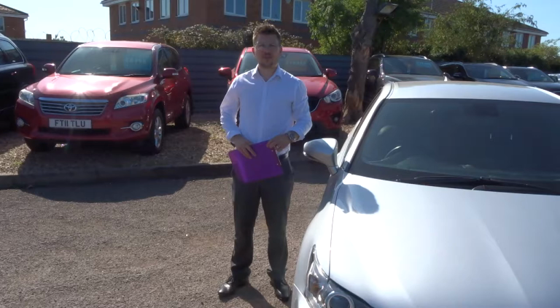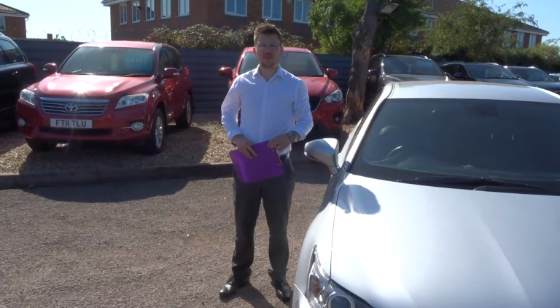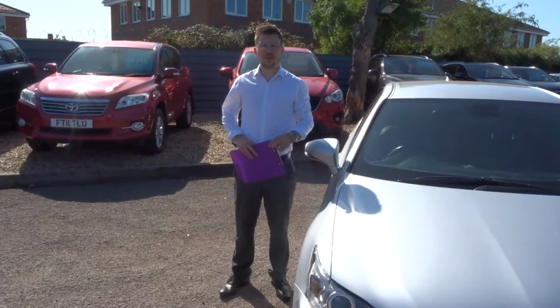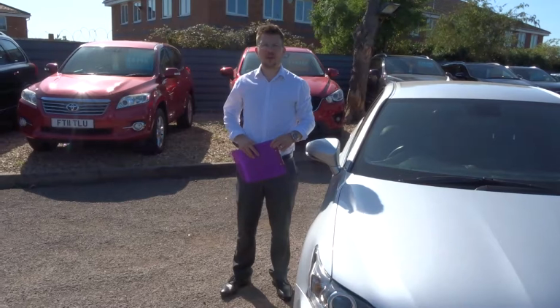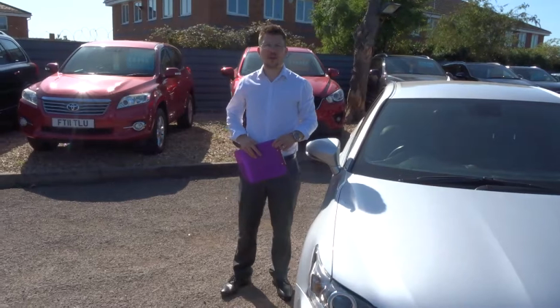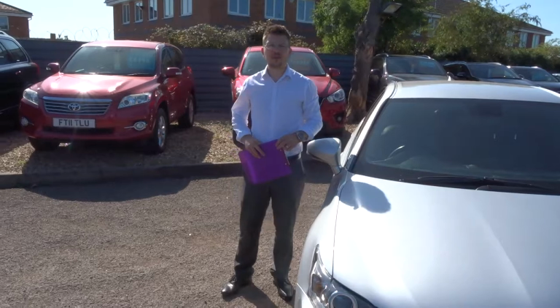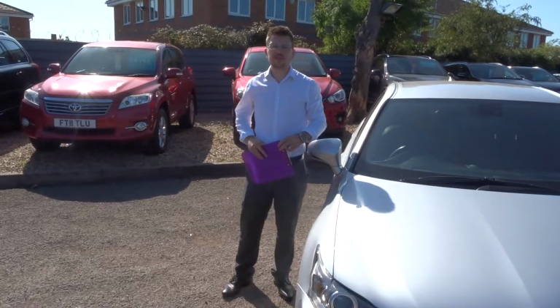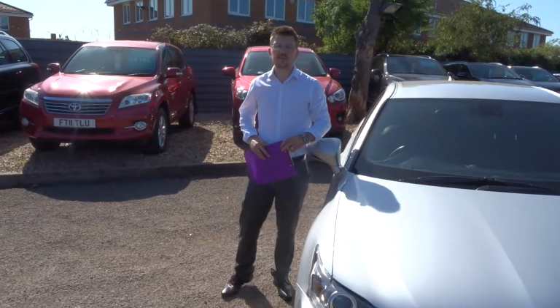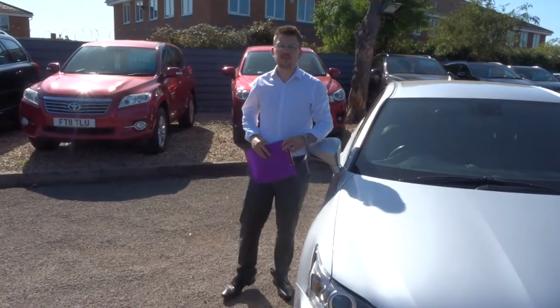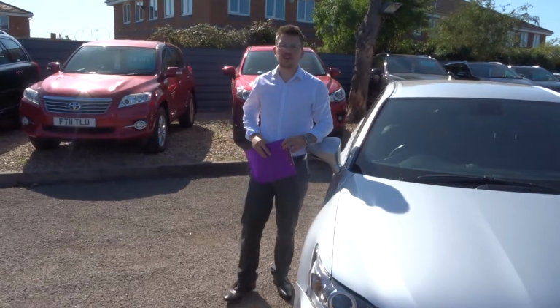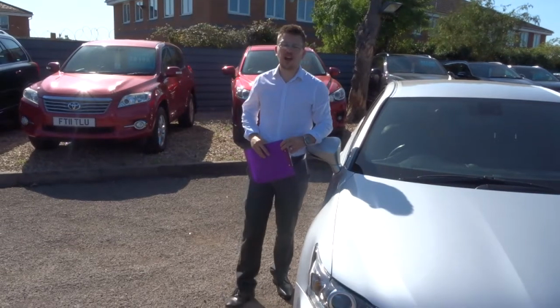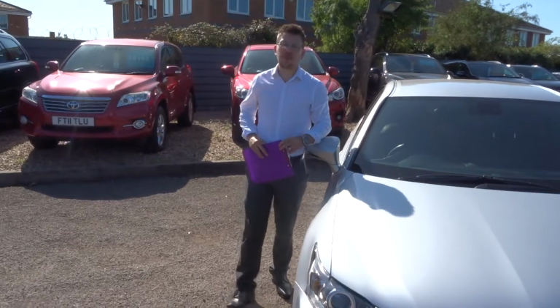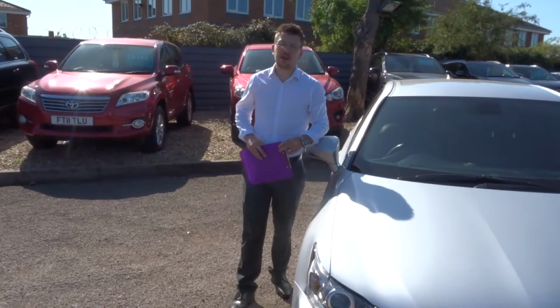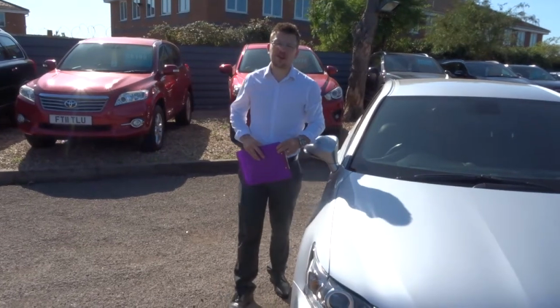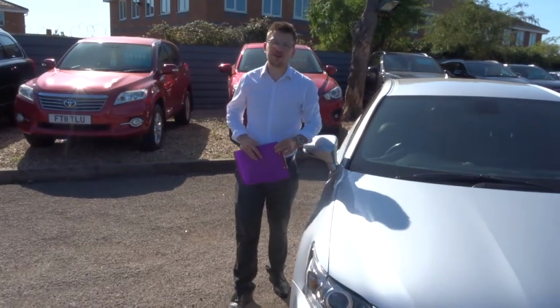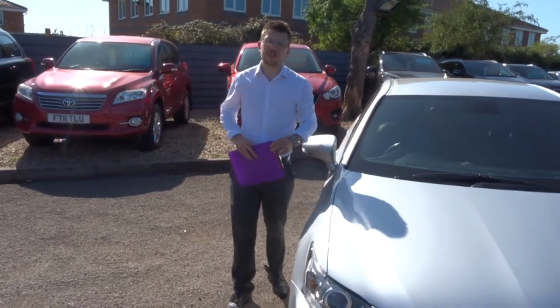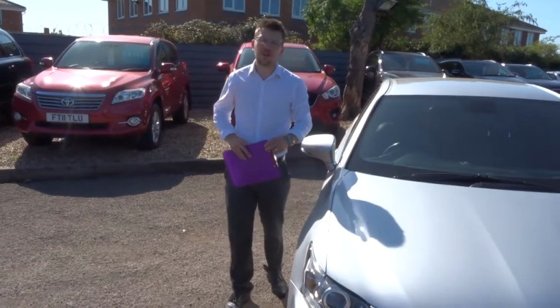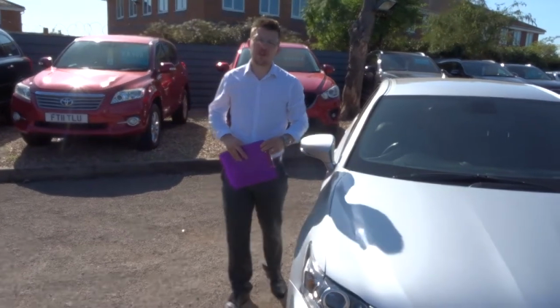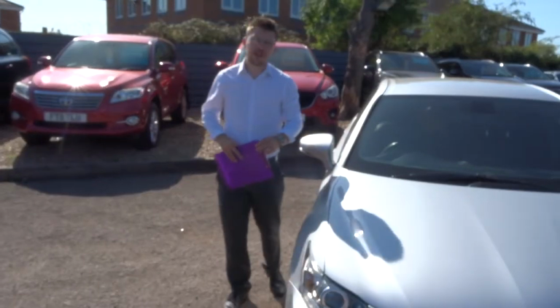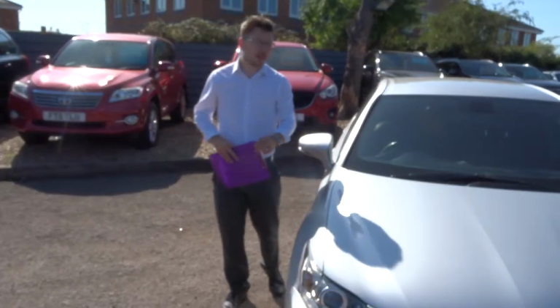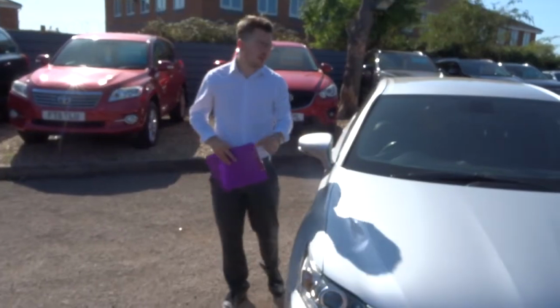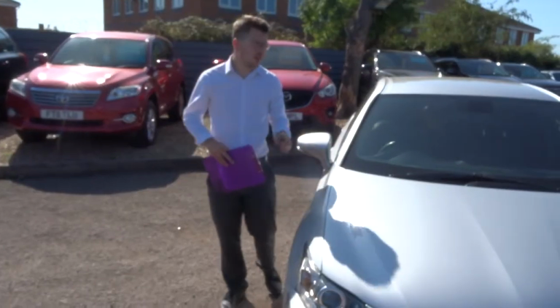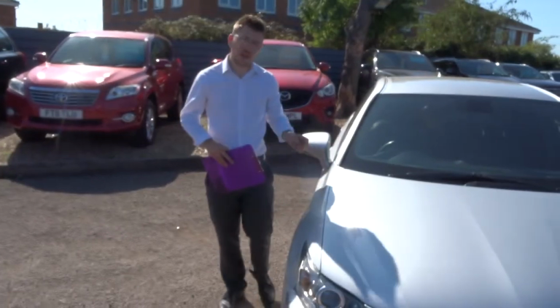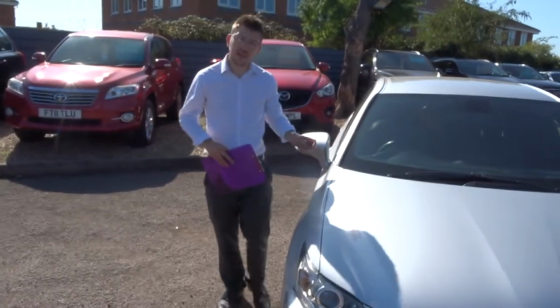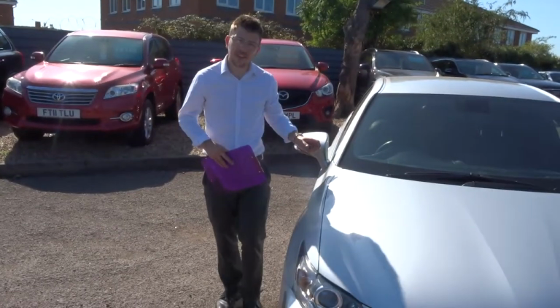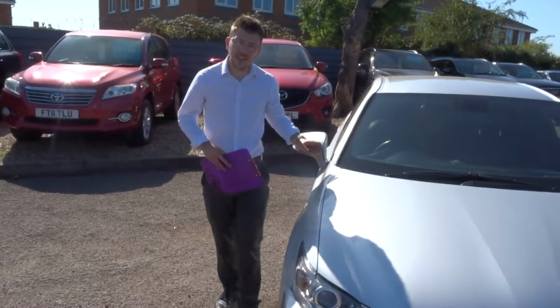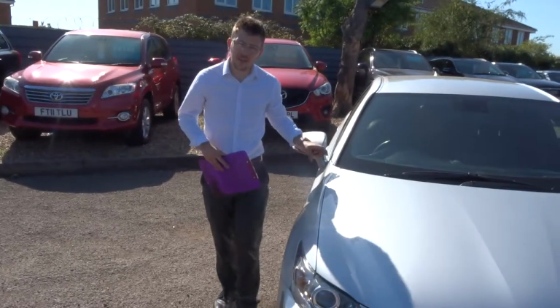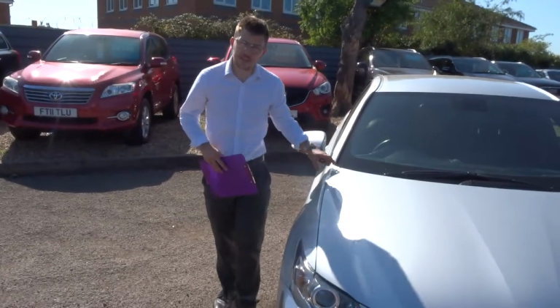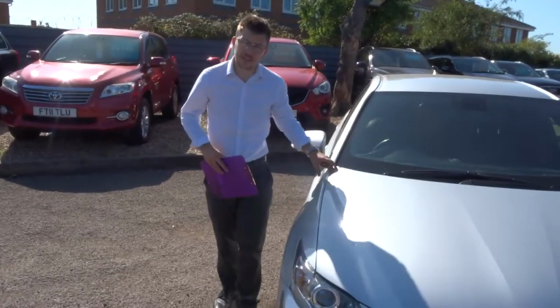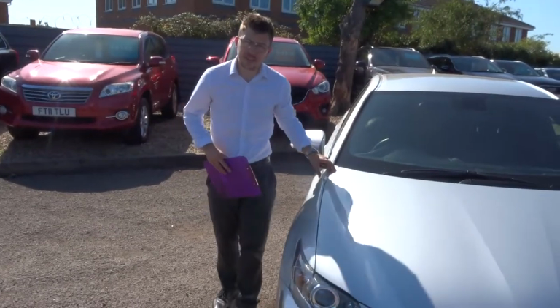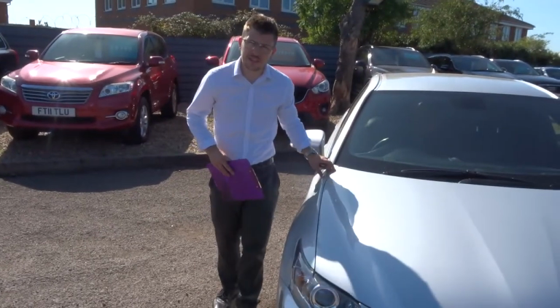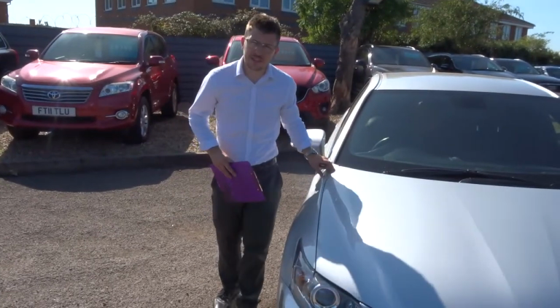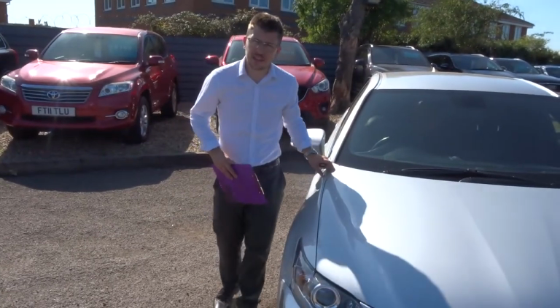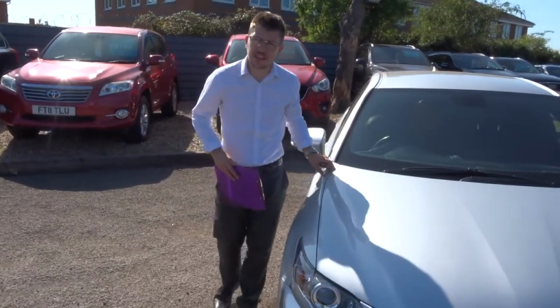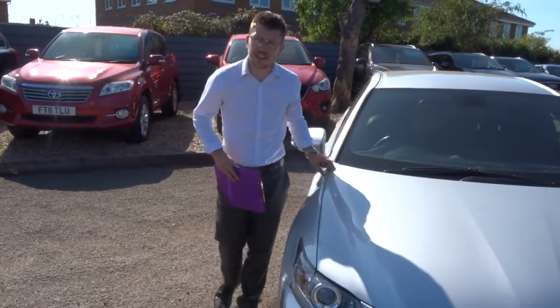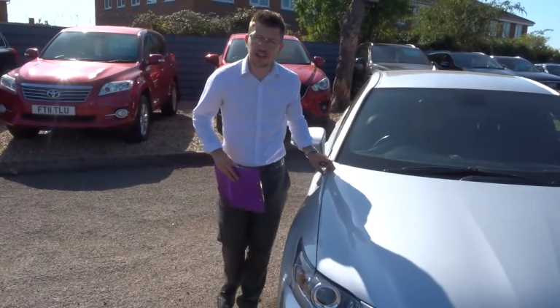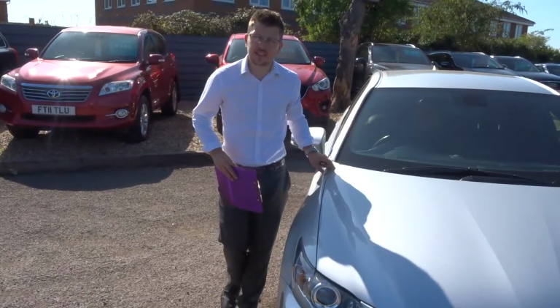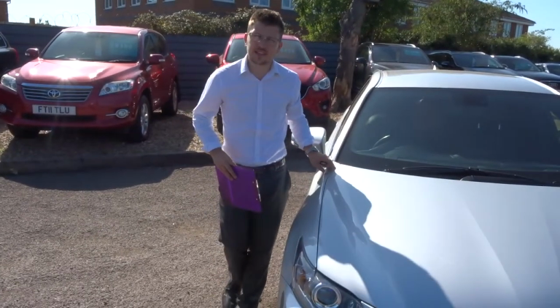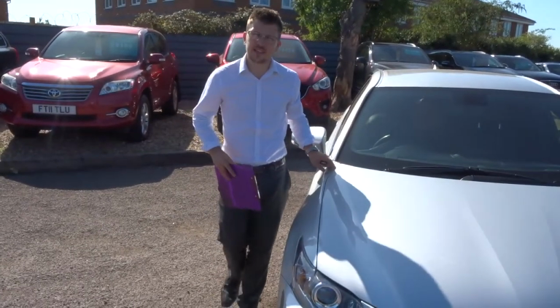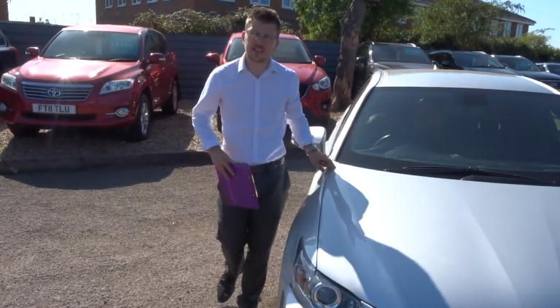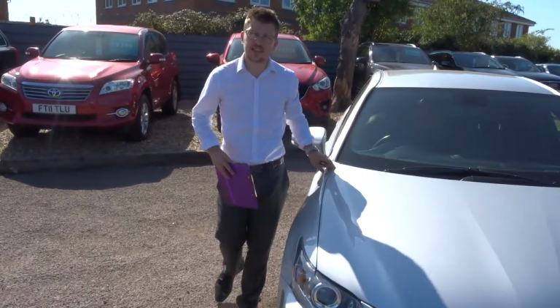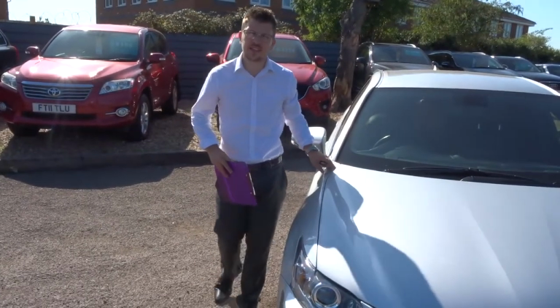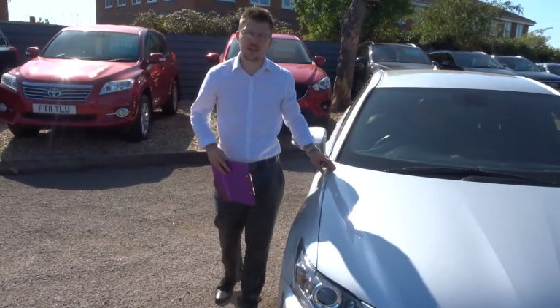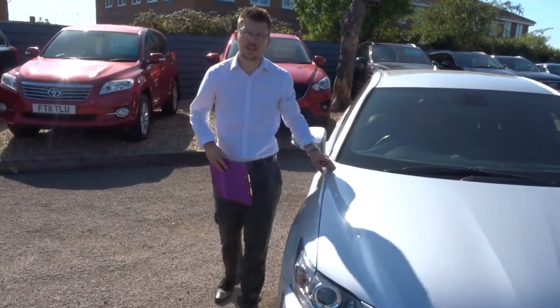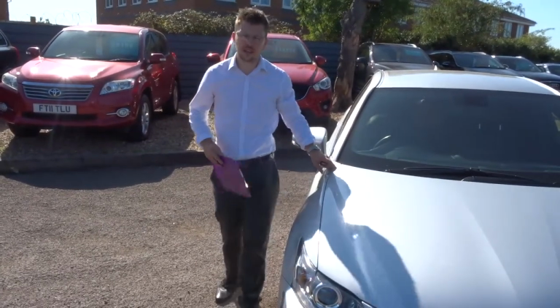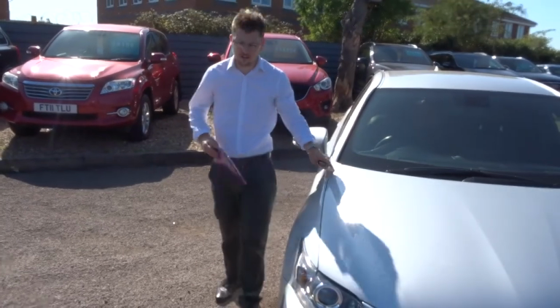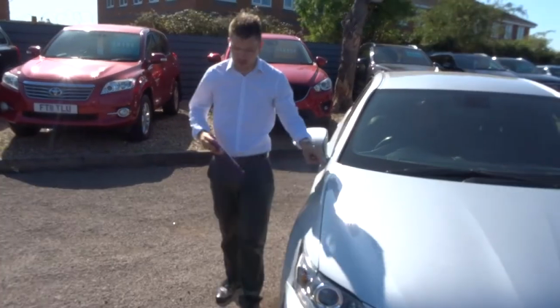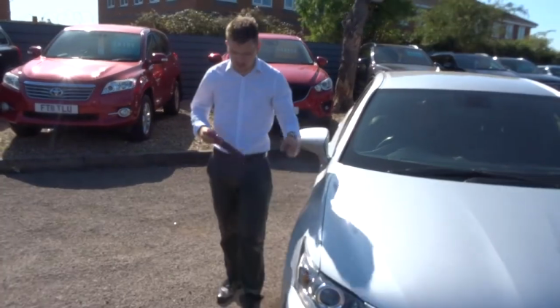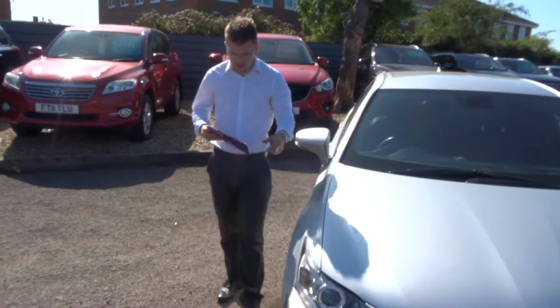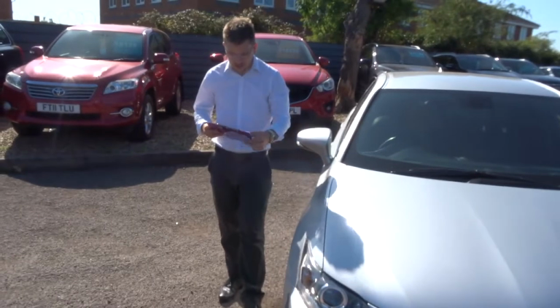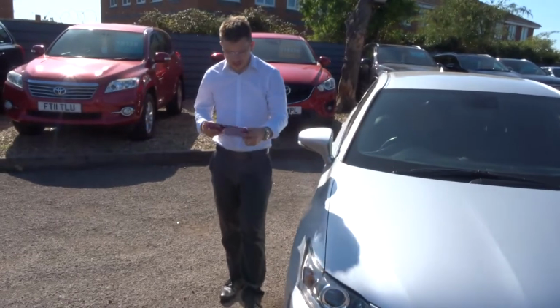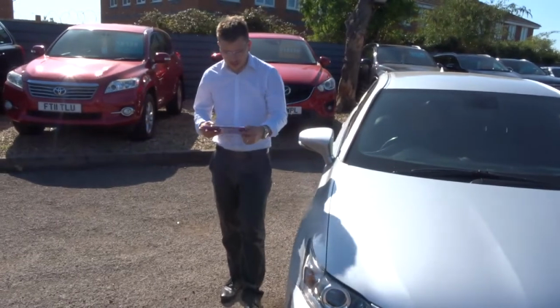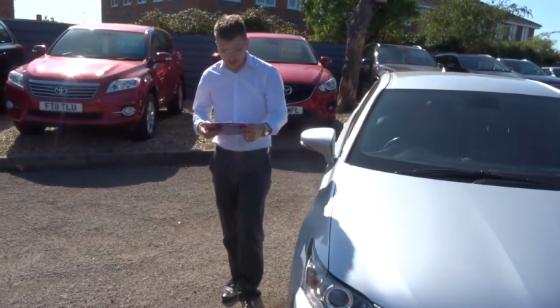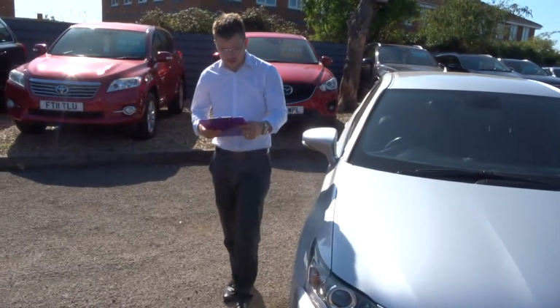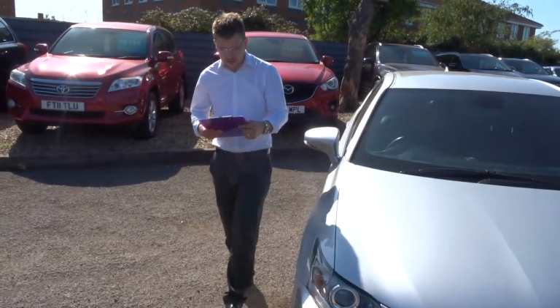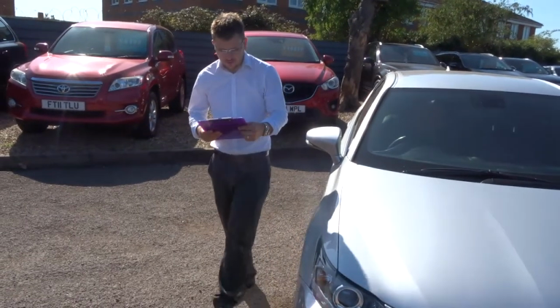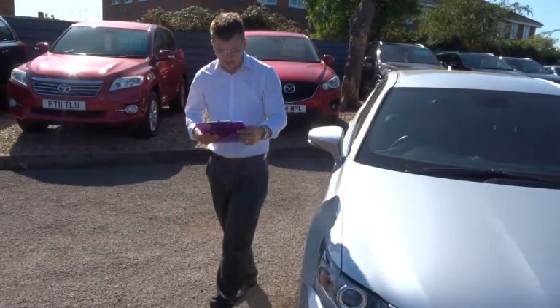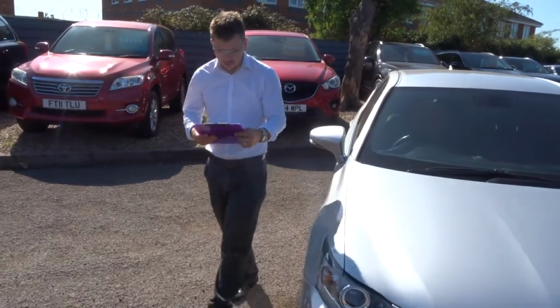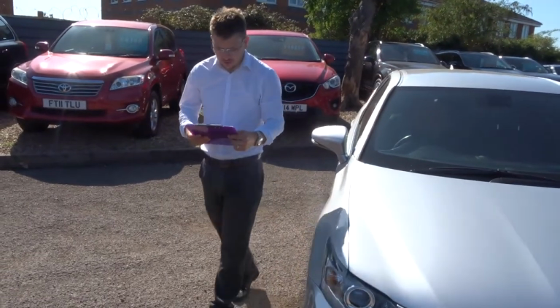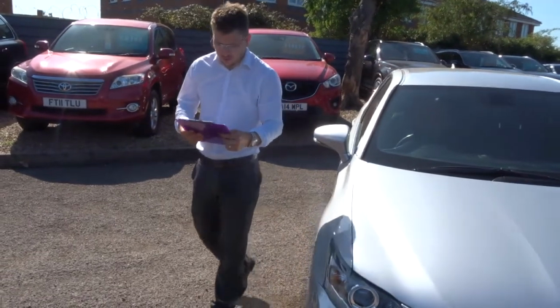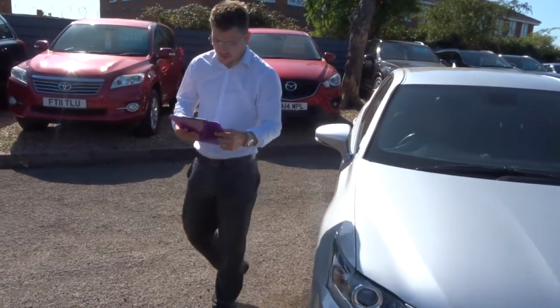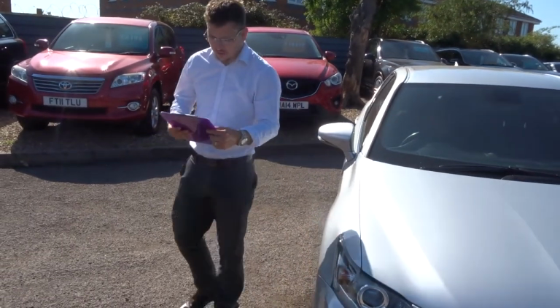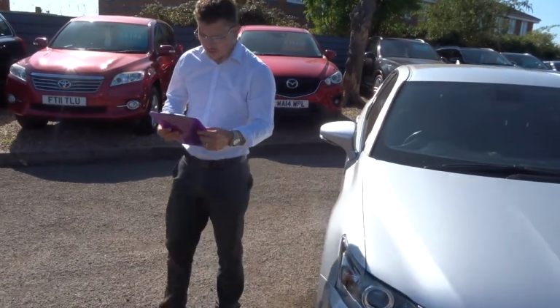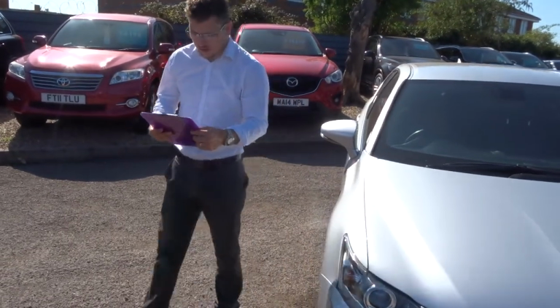Welcome to Country Car. My name is Tom and we have an absolutely stunning Lexus C200. Let's give you a walk around the car.